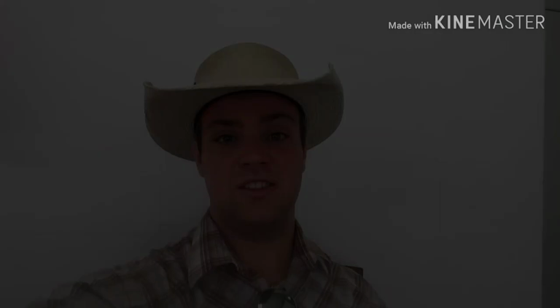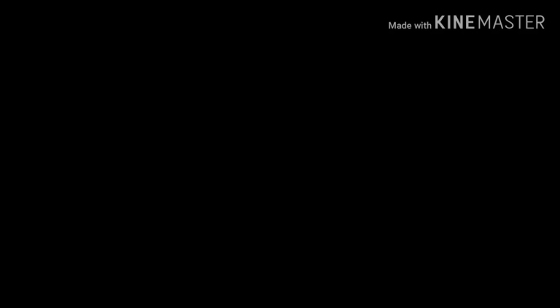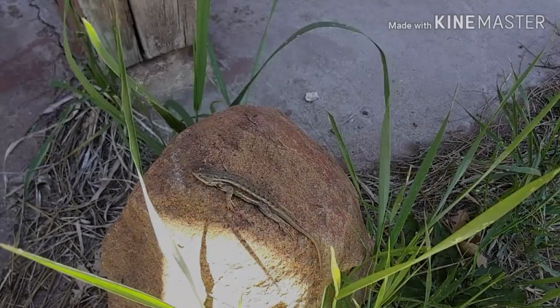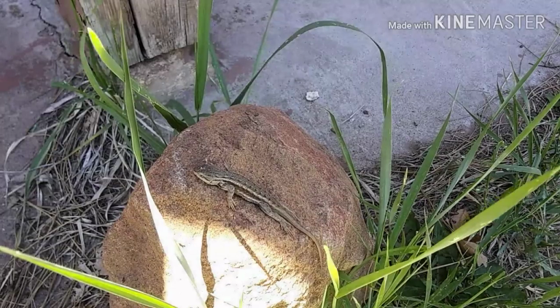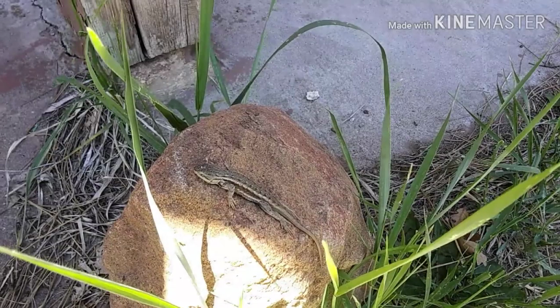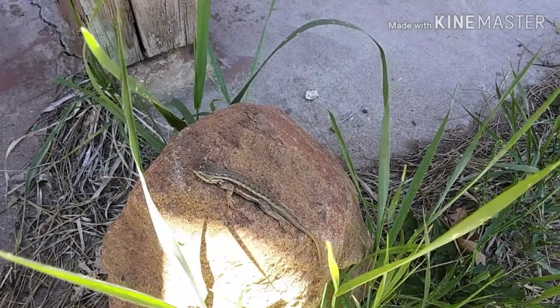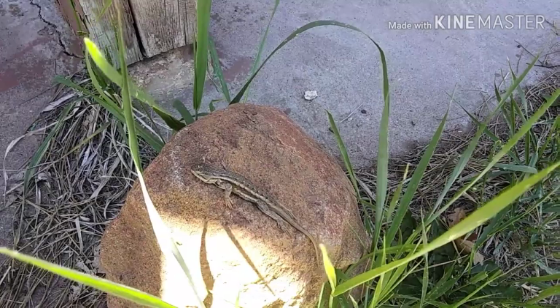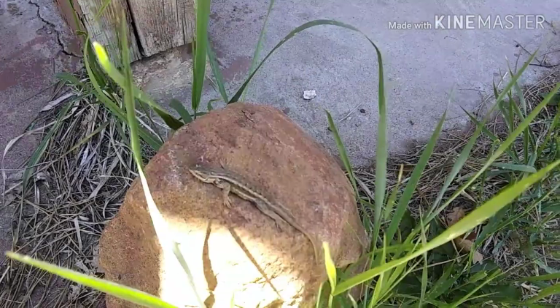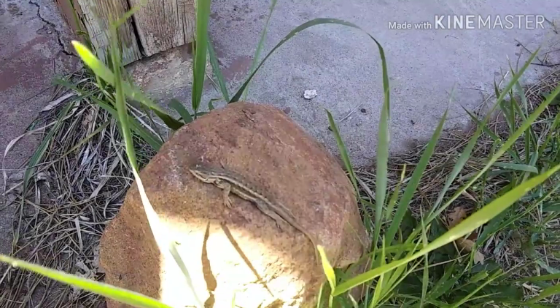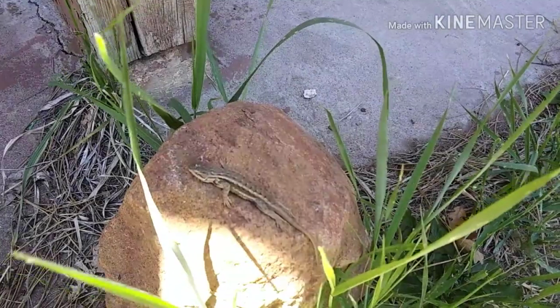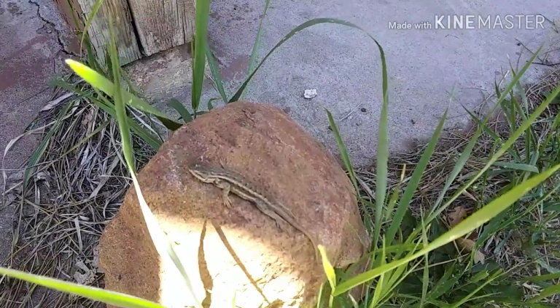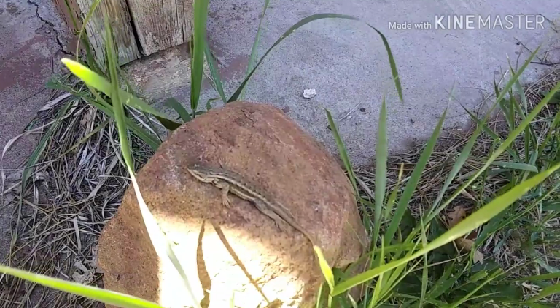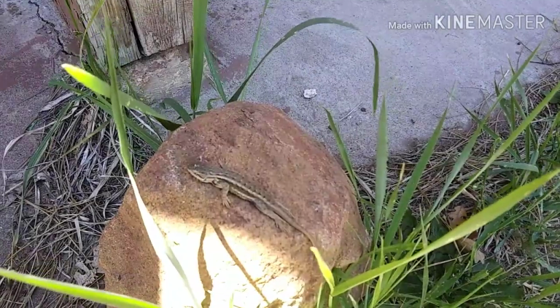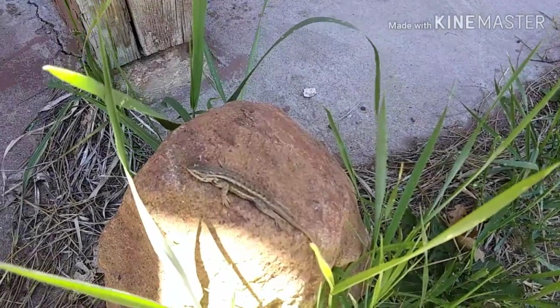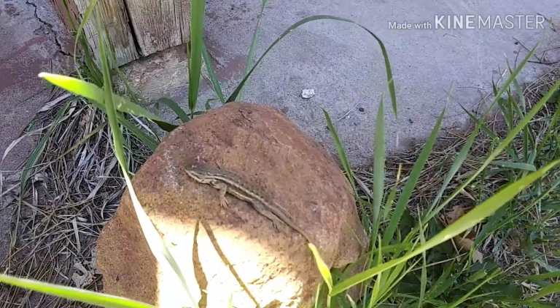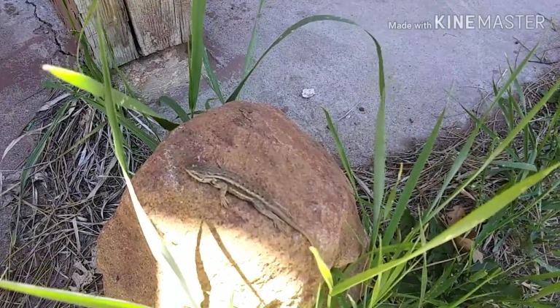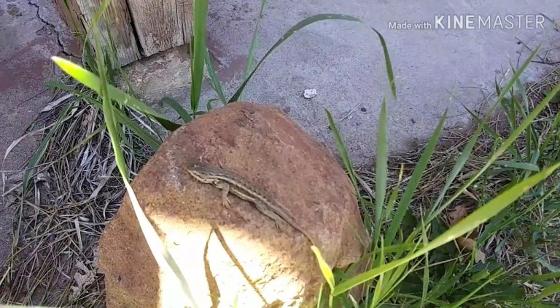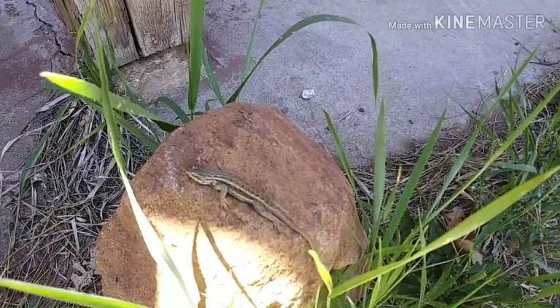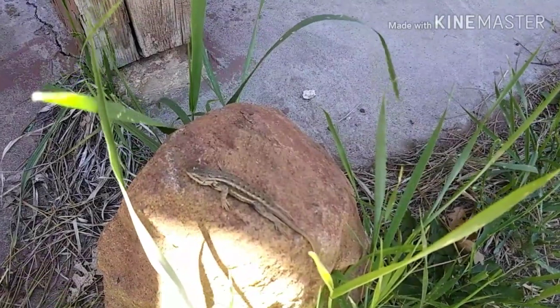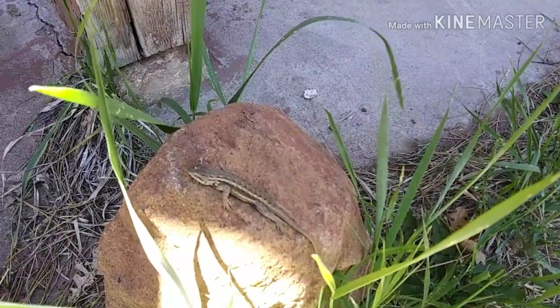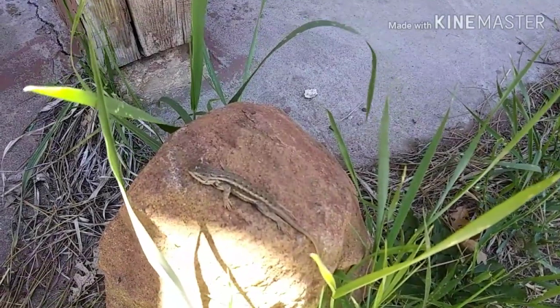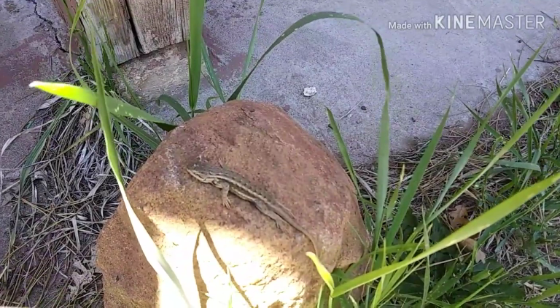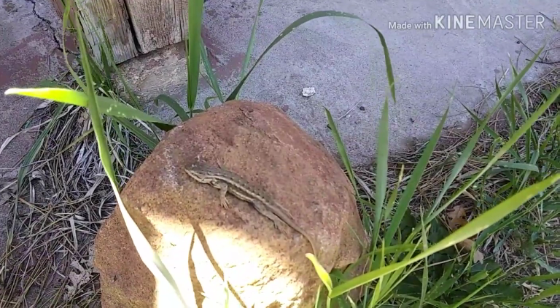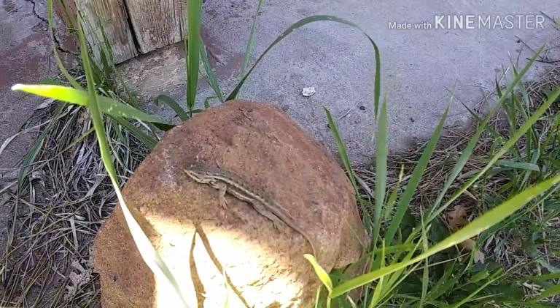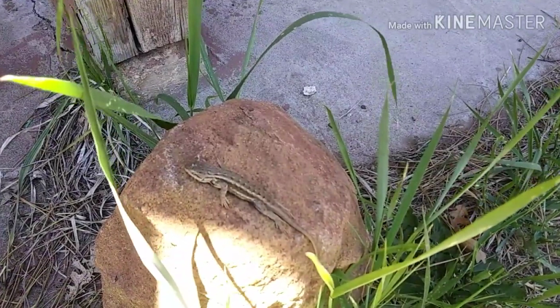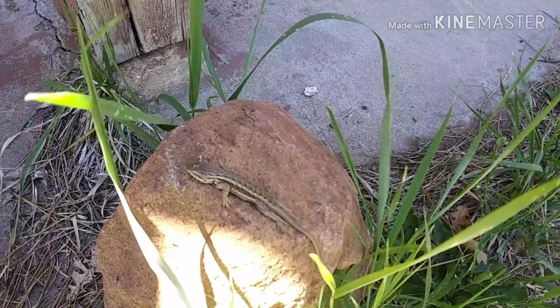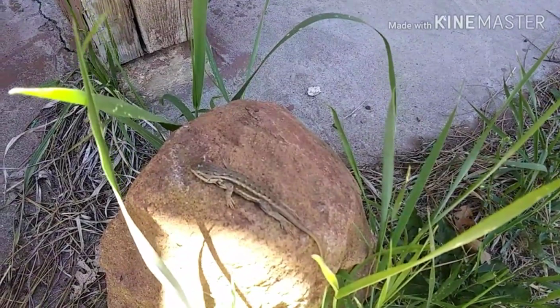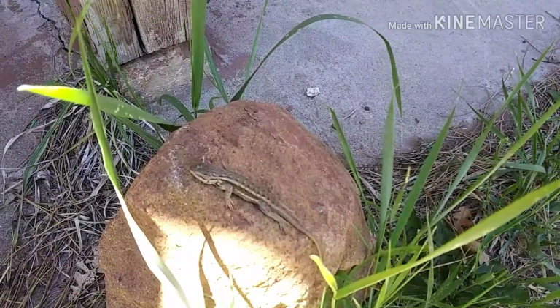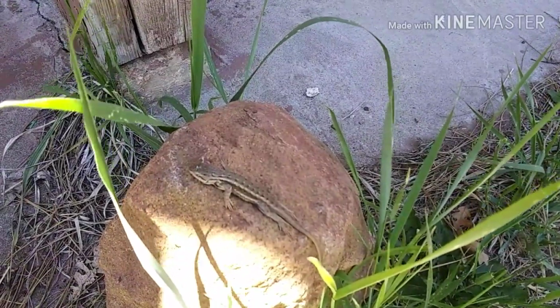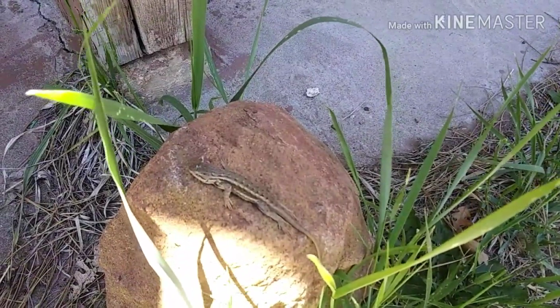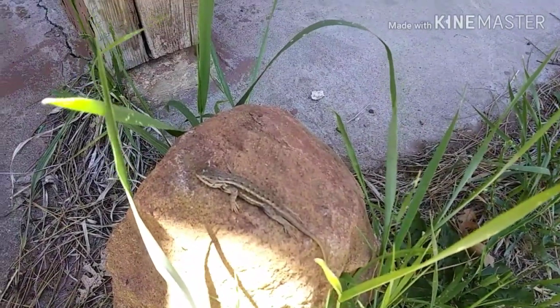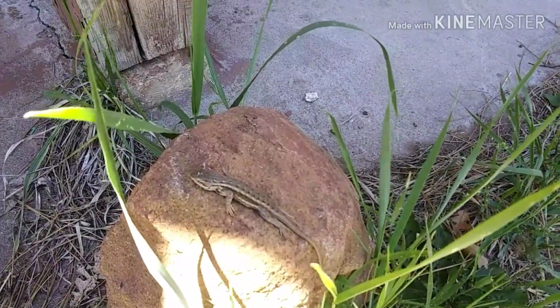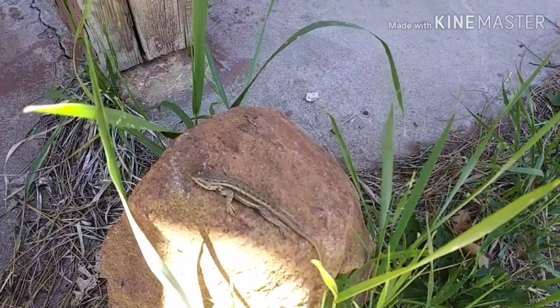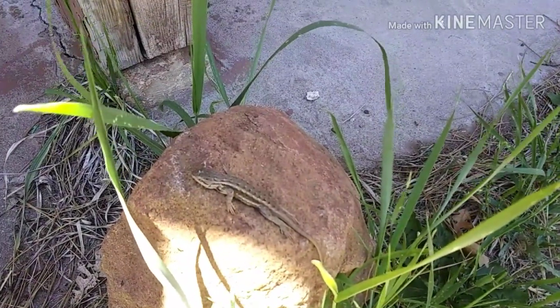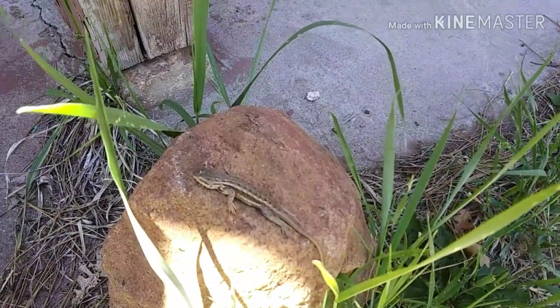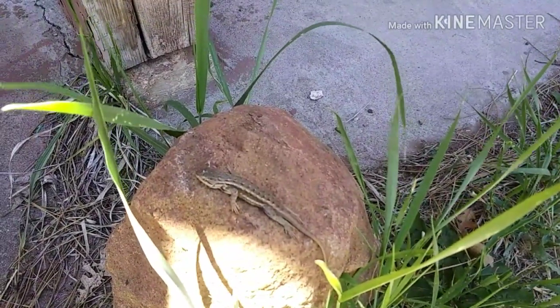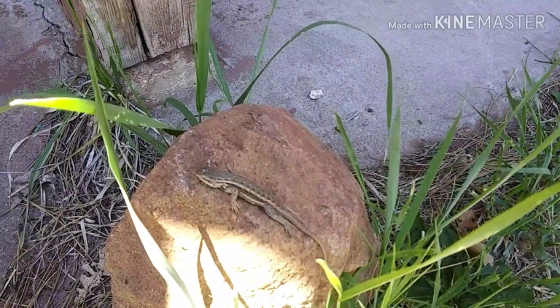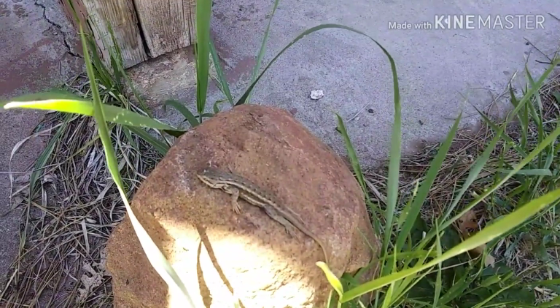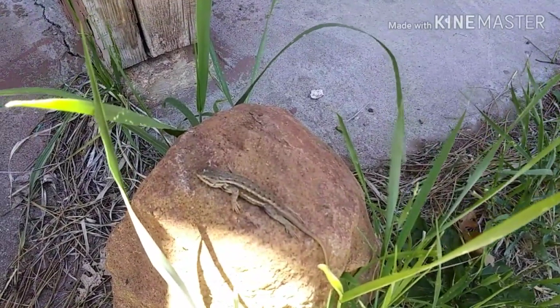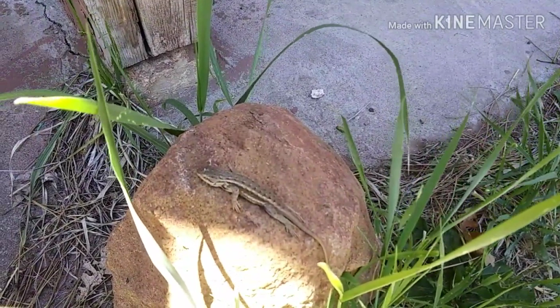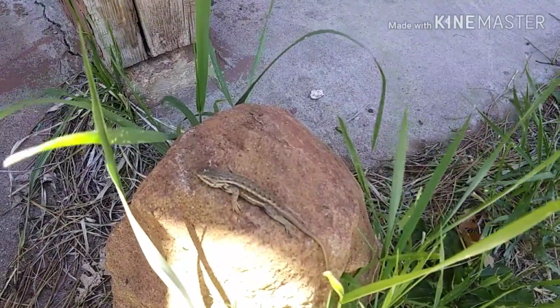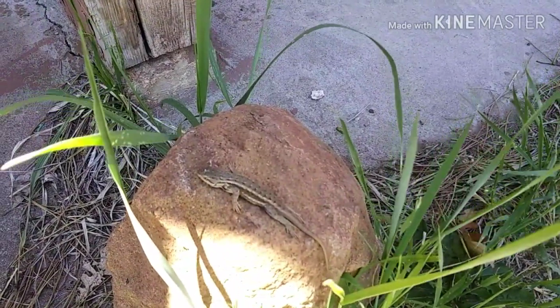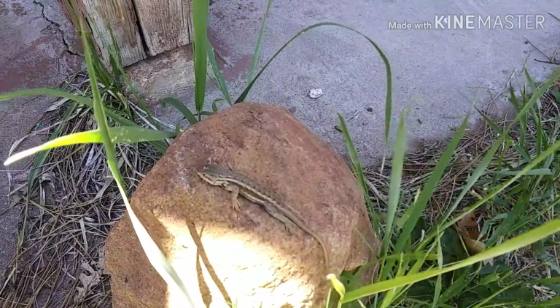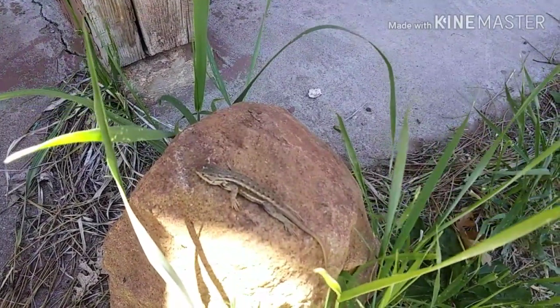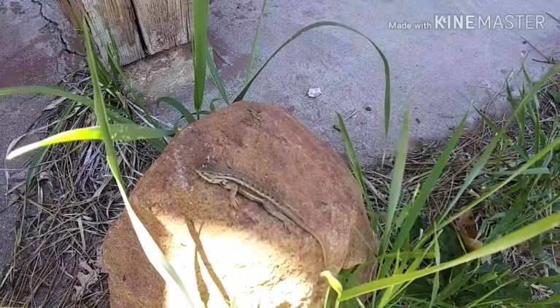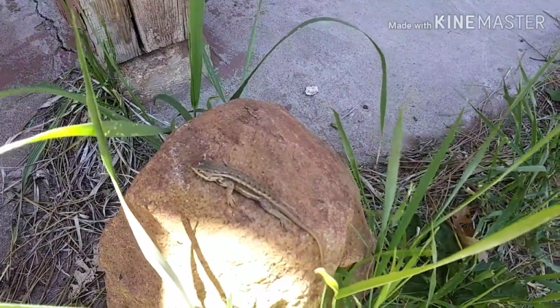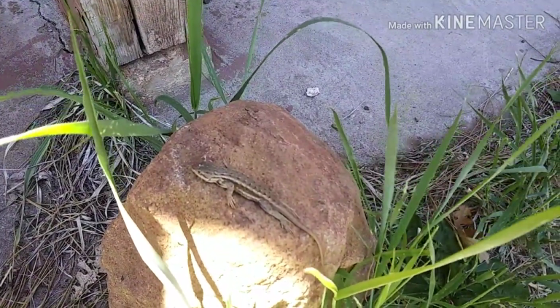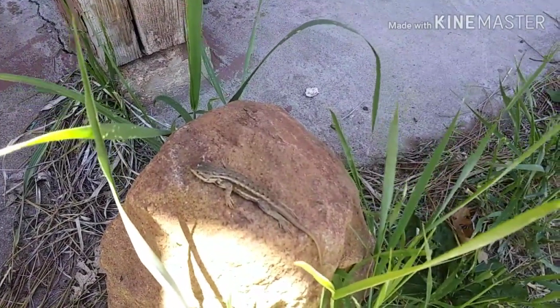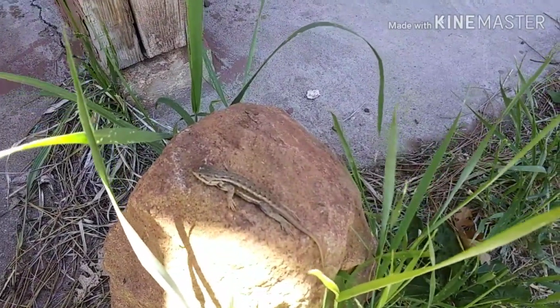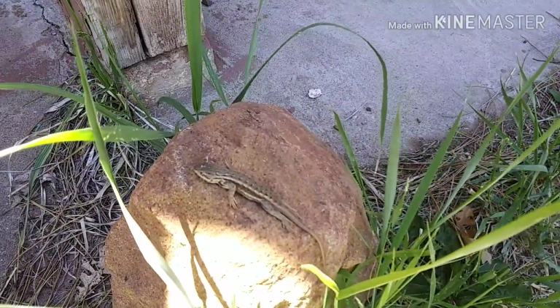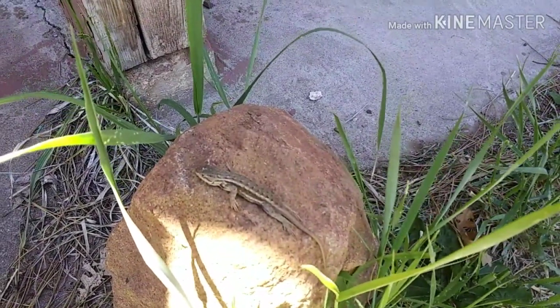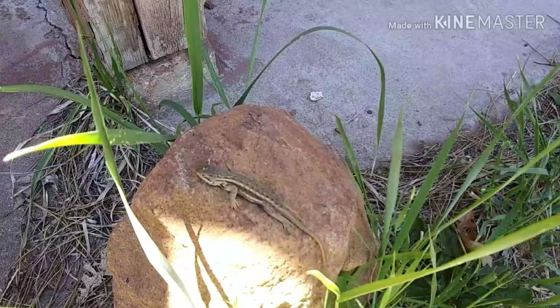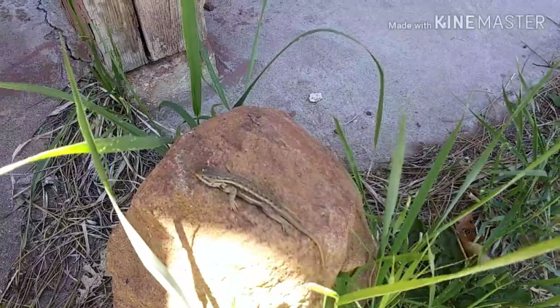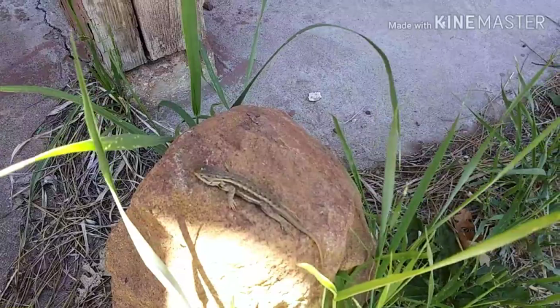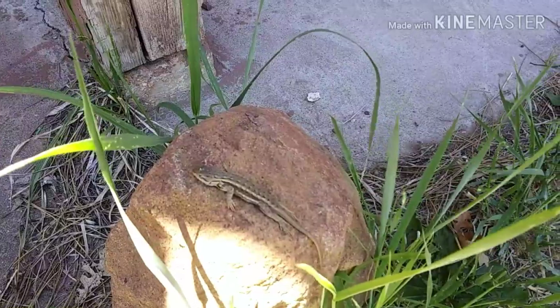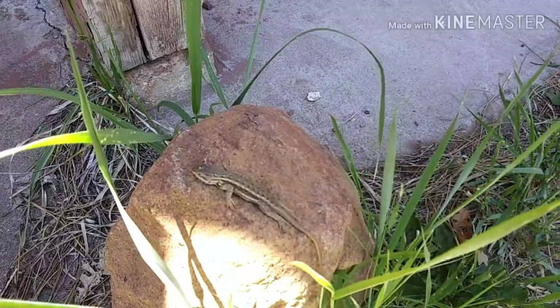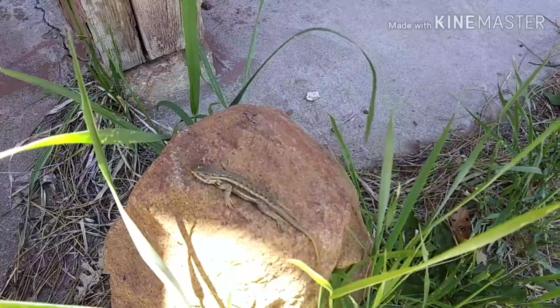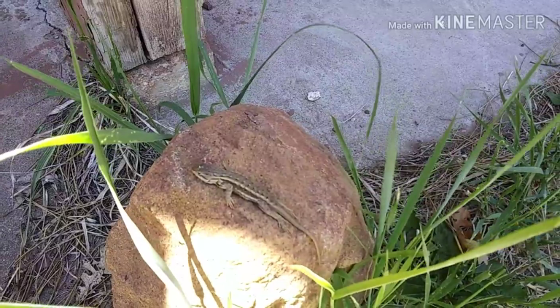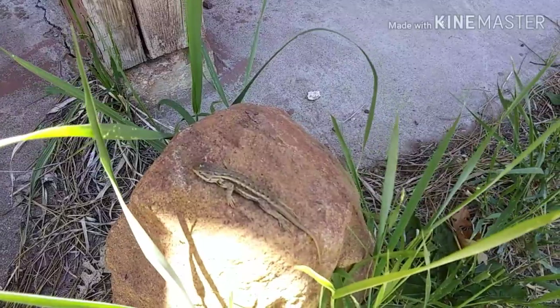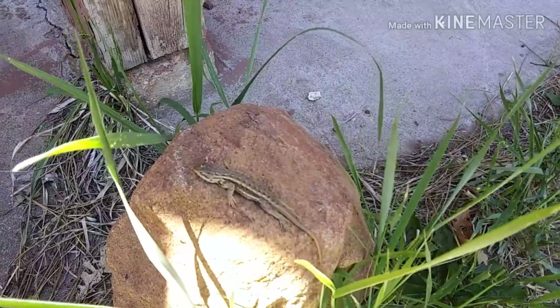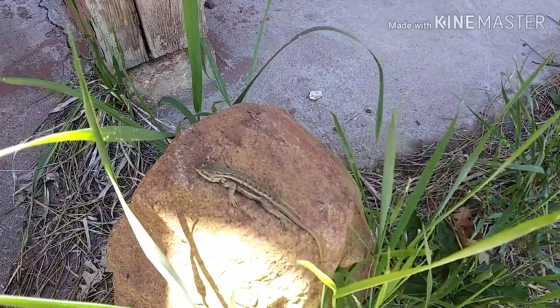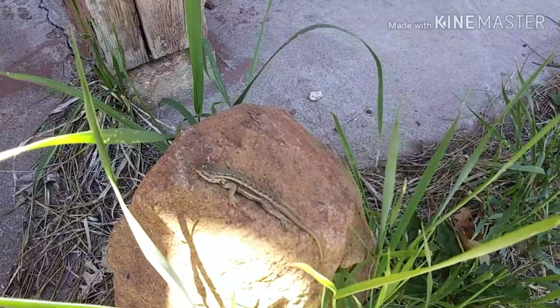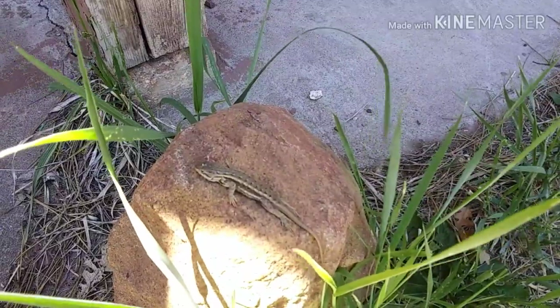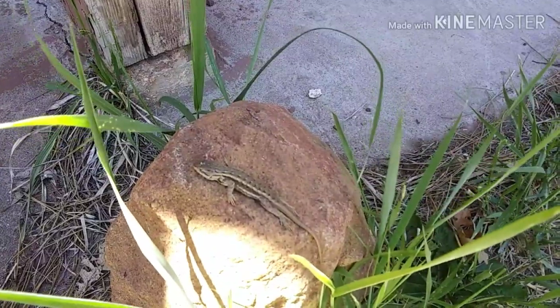While I was filming I found this little guy sunbathing near my front porch — I just thought you guys would like to see him.